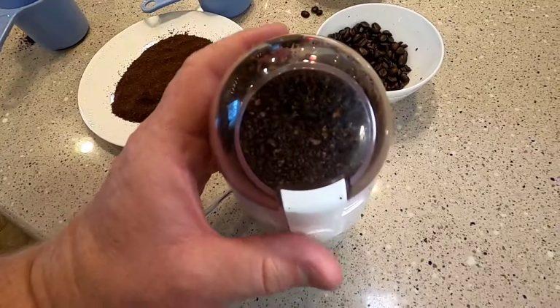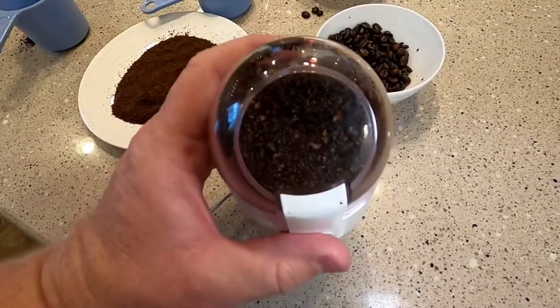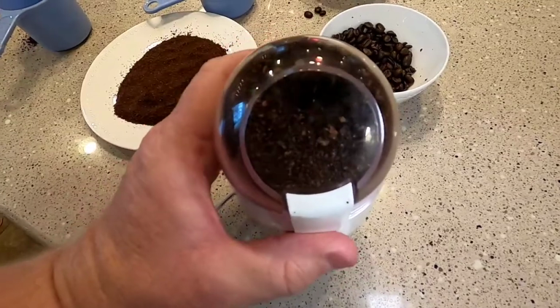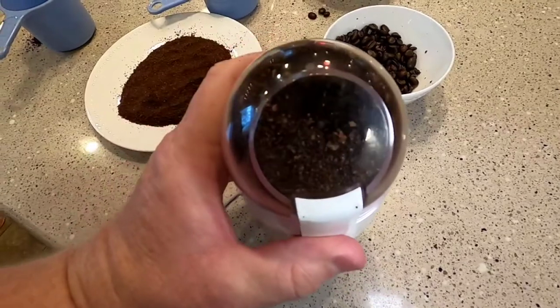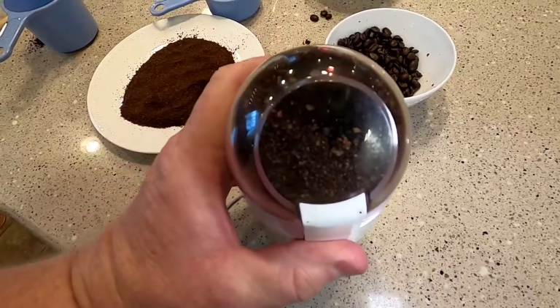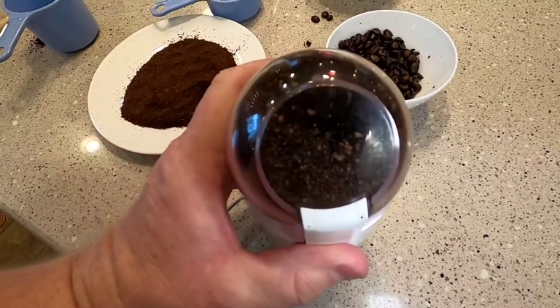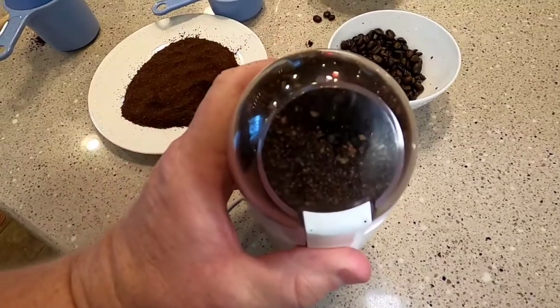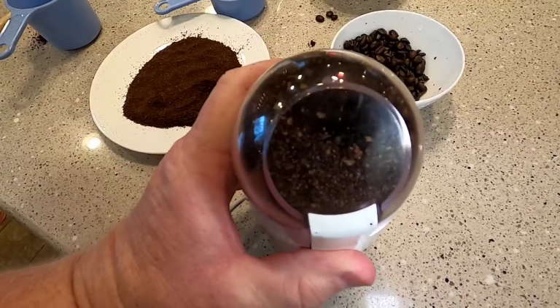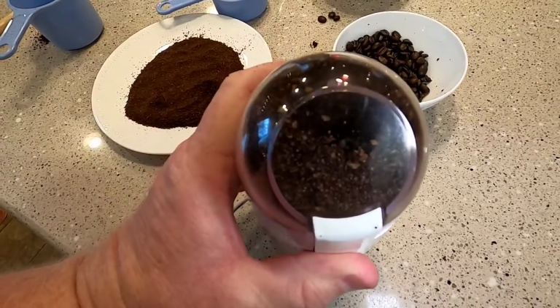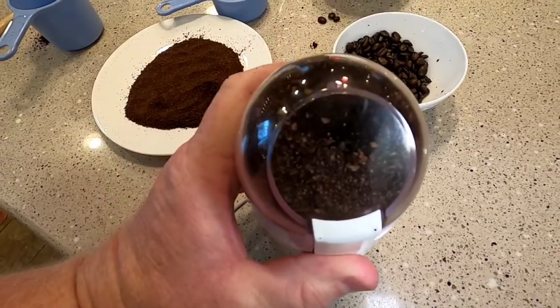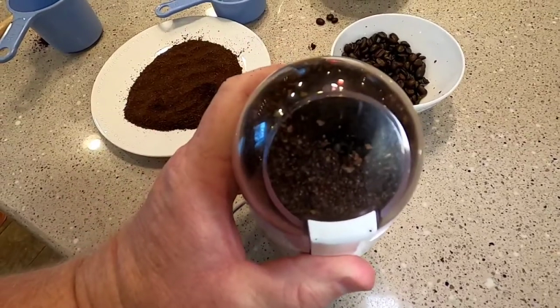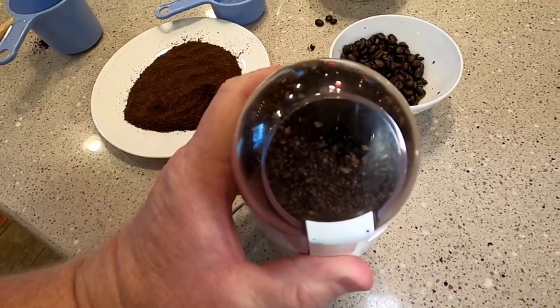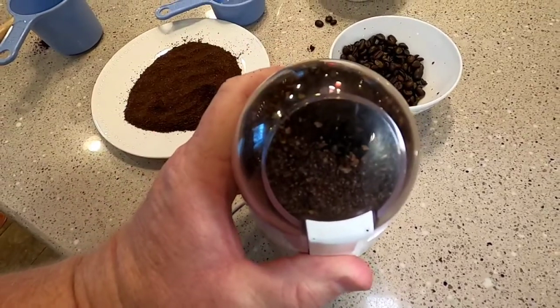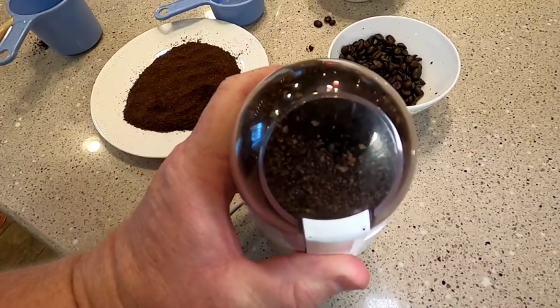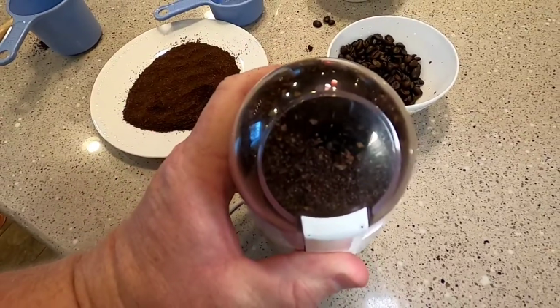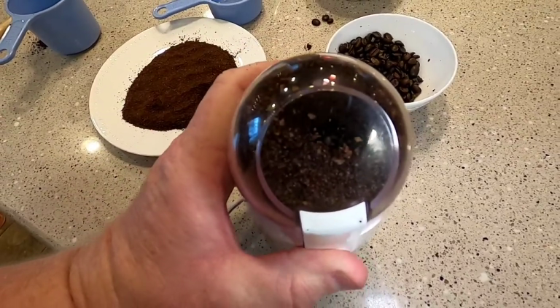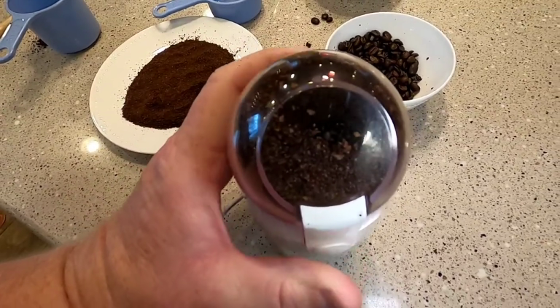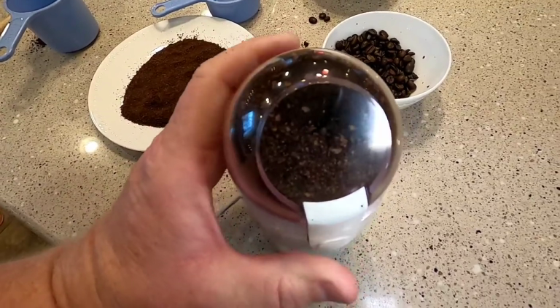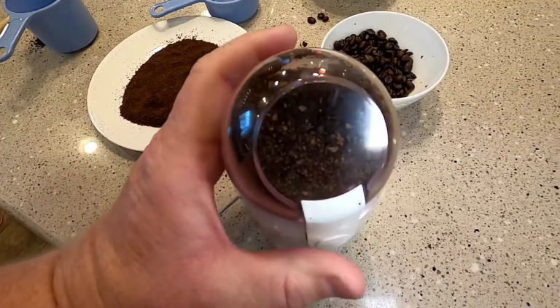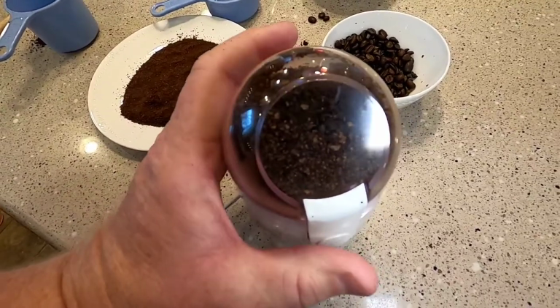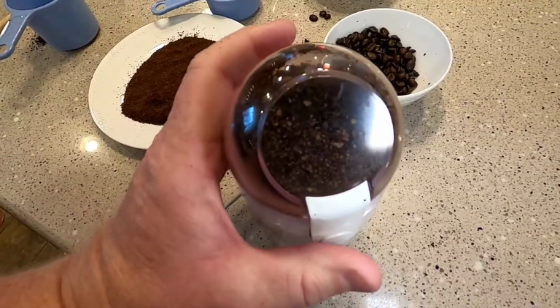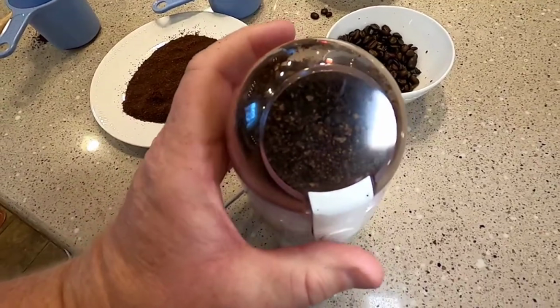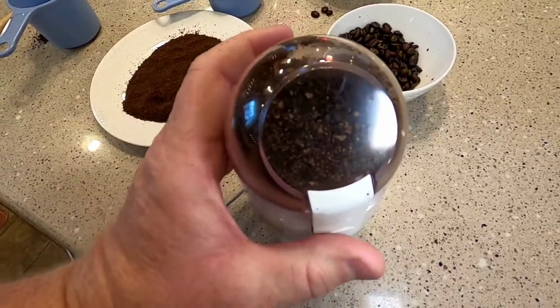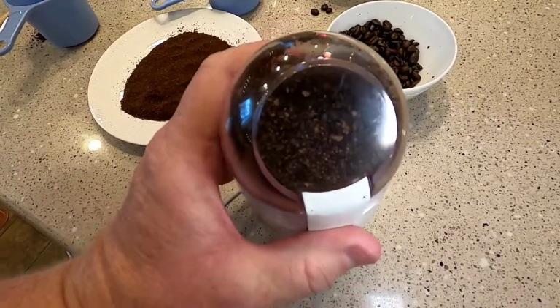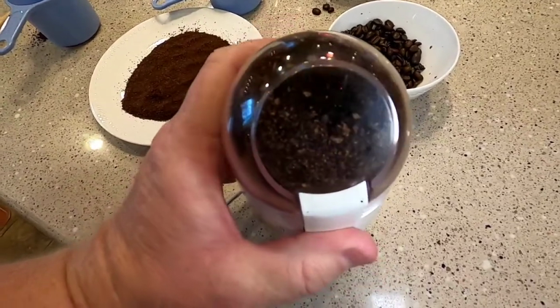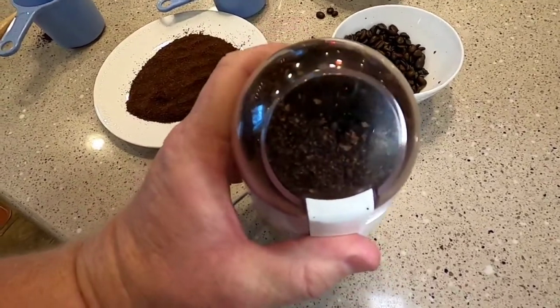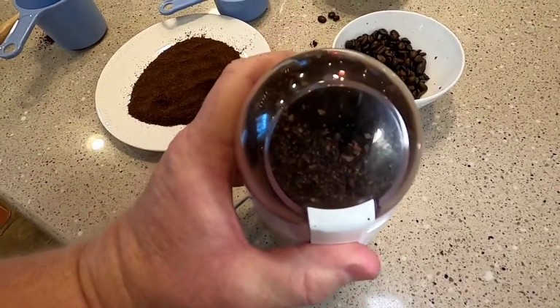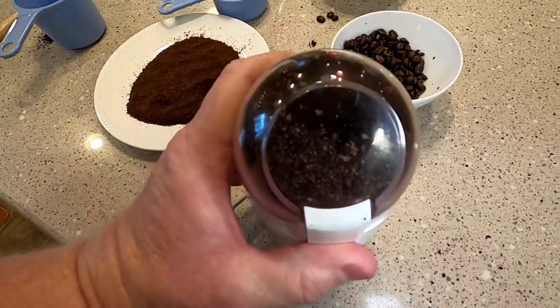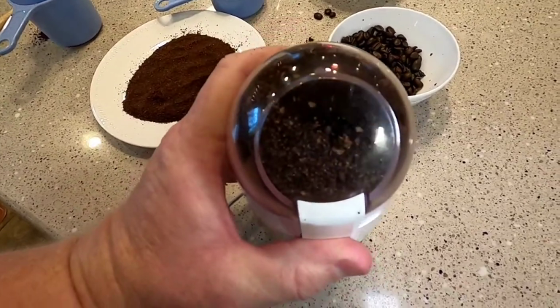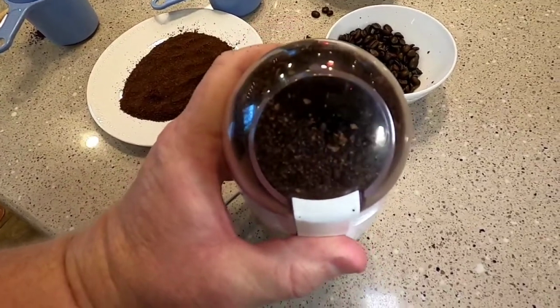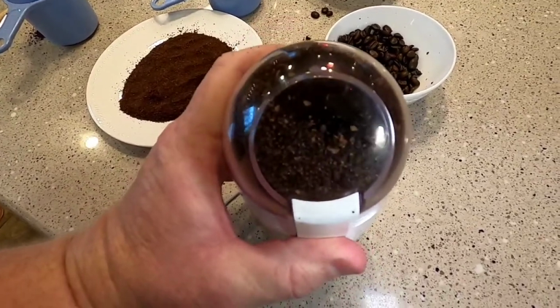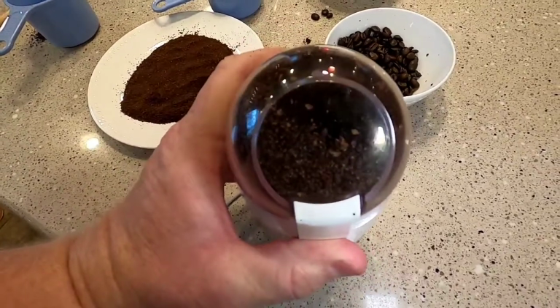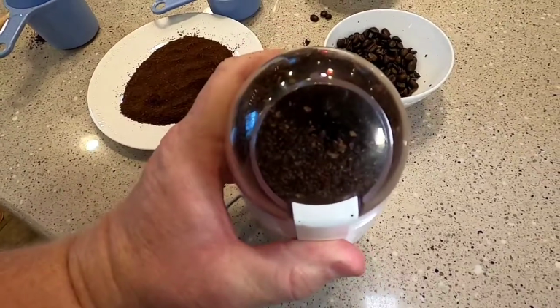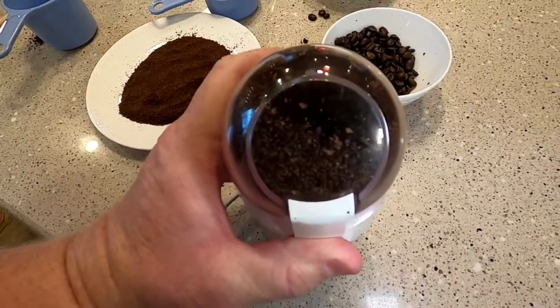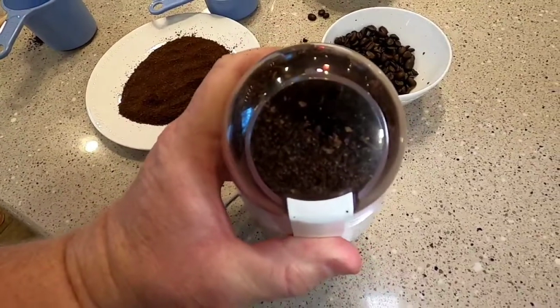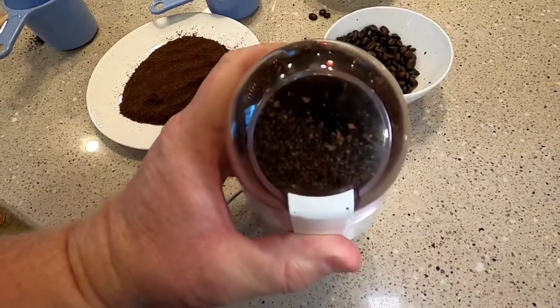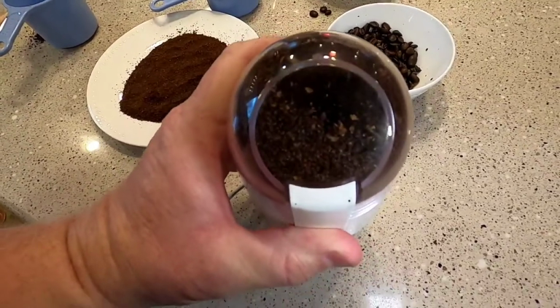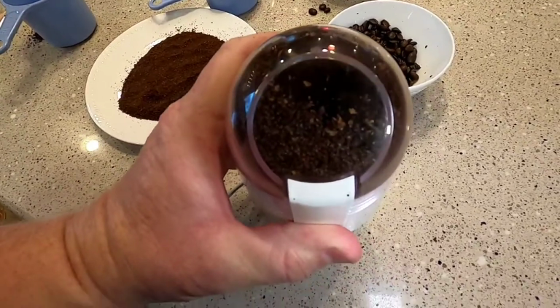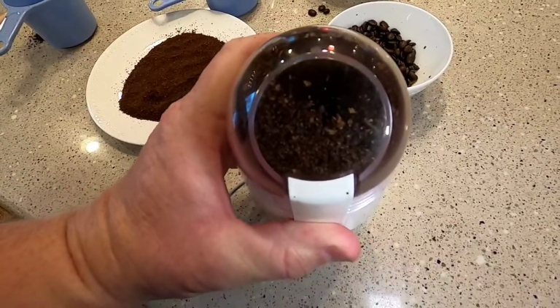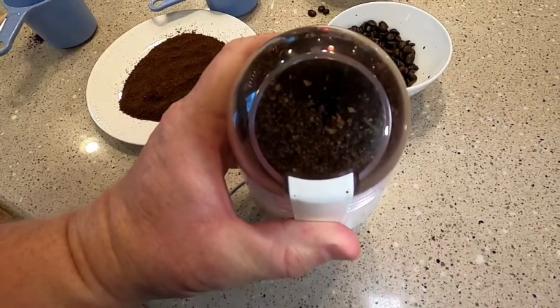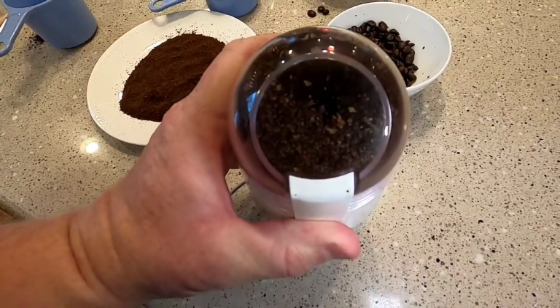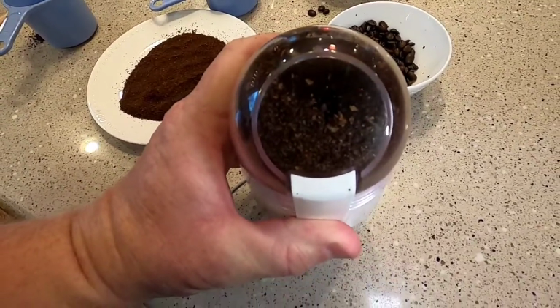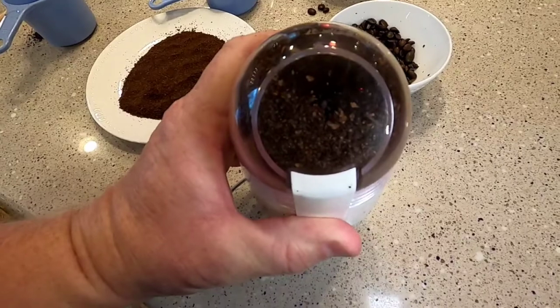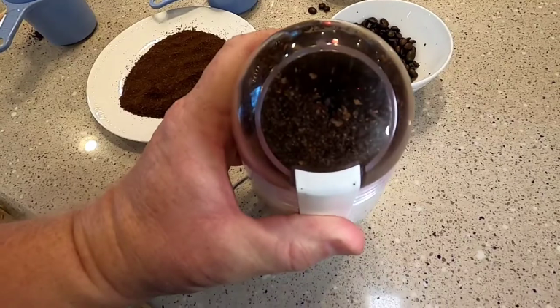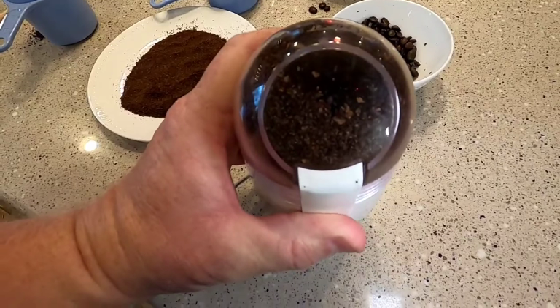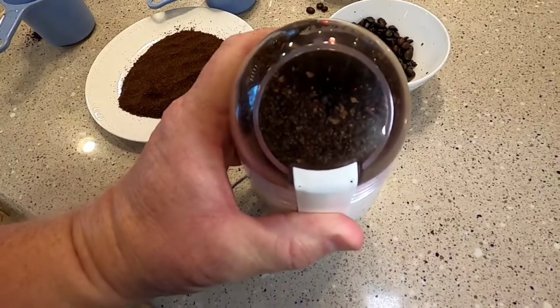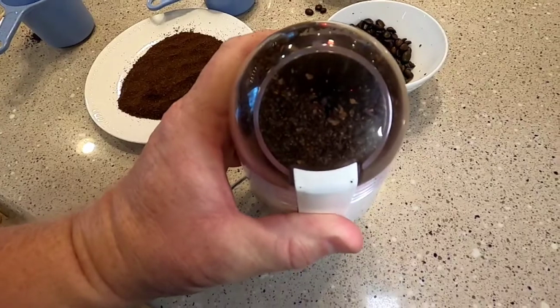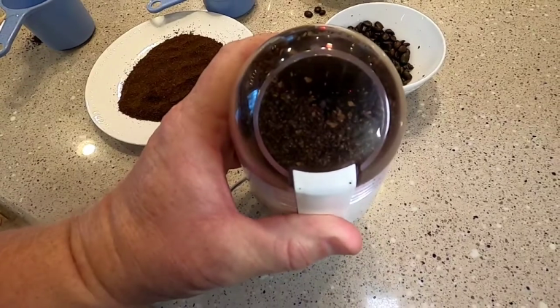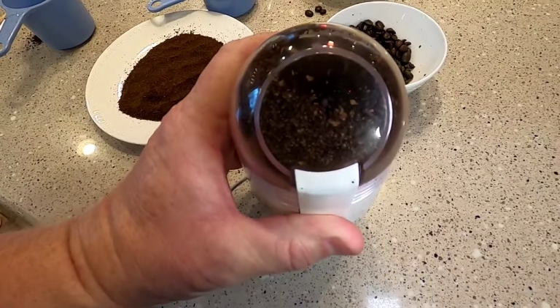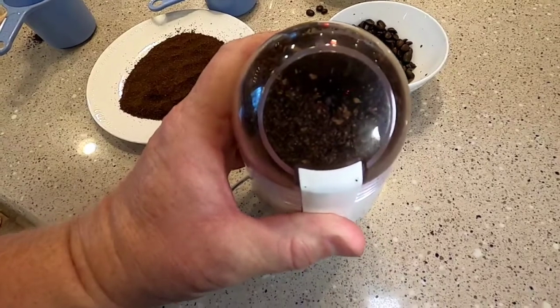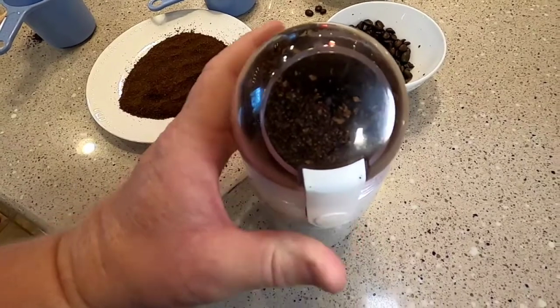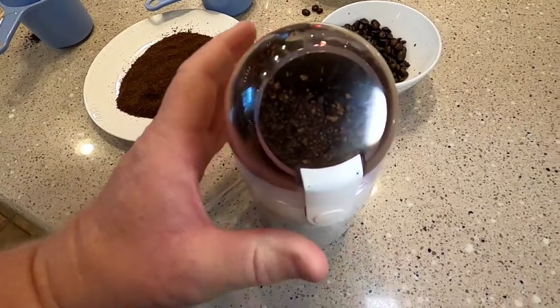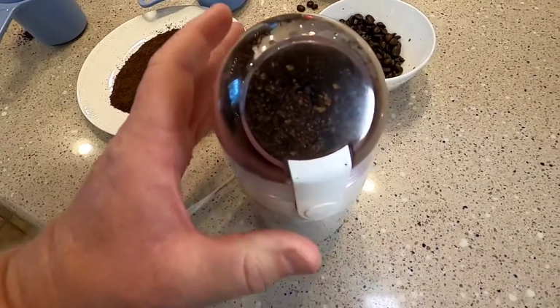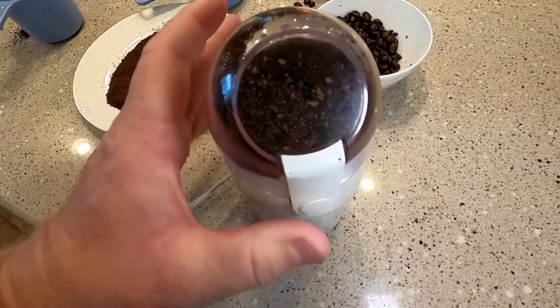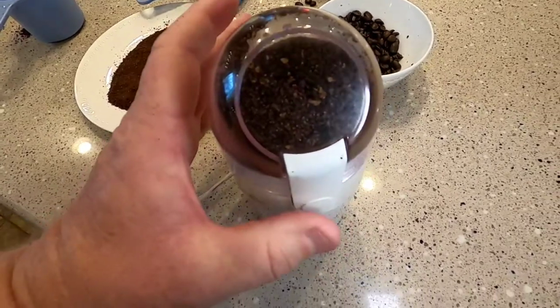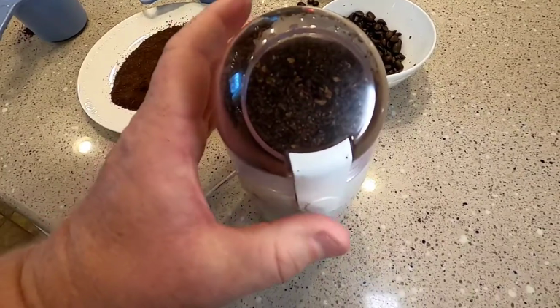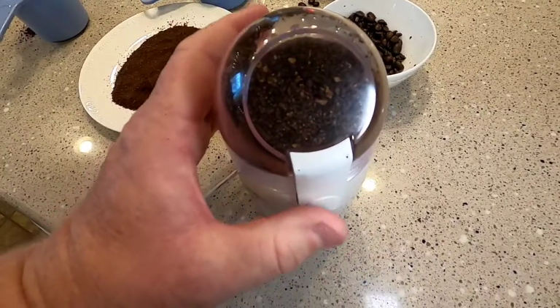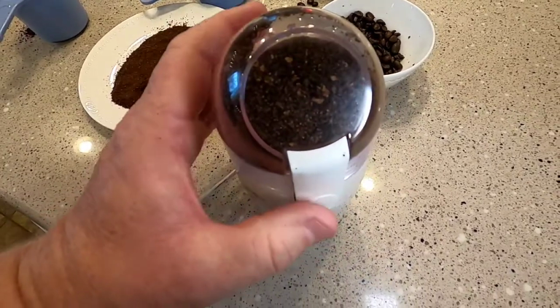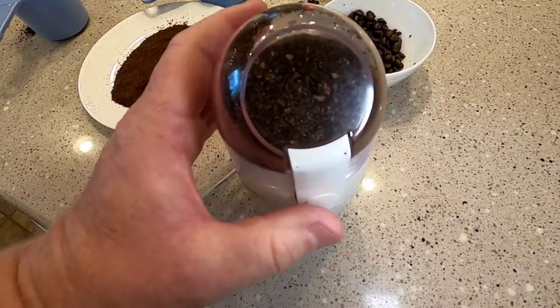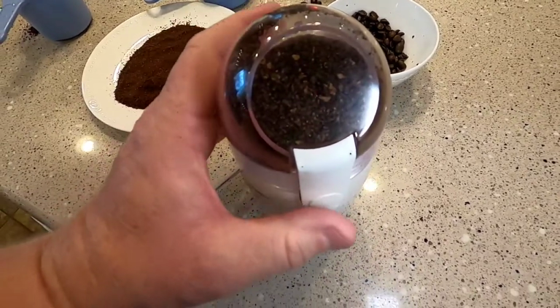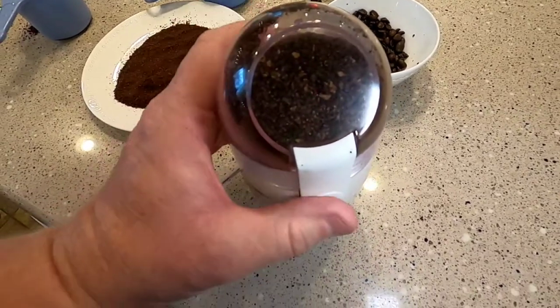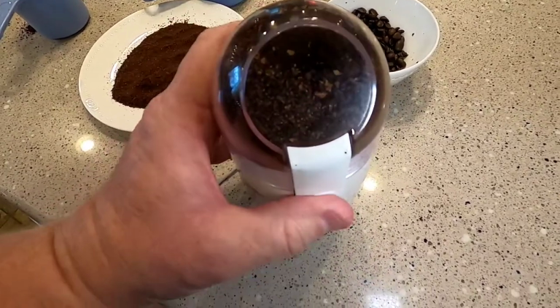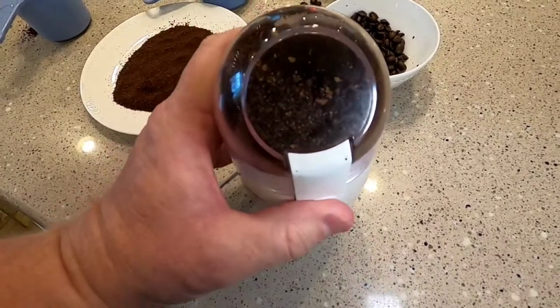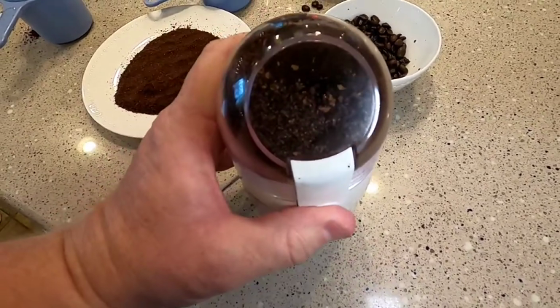This takes less than 30 seconds to grind. You can pulse it — just keep it running. It doesn't stay running on its own; it only runs when you've got it pressed.